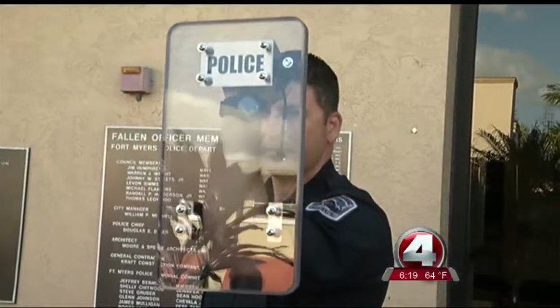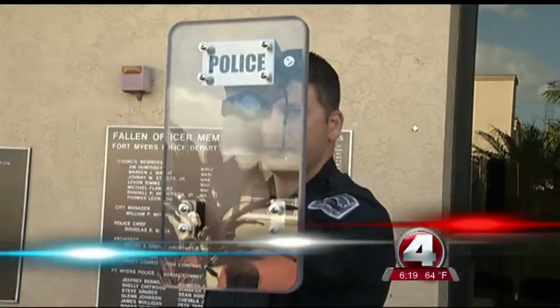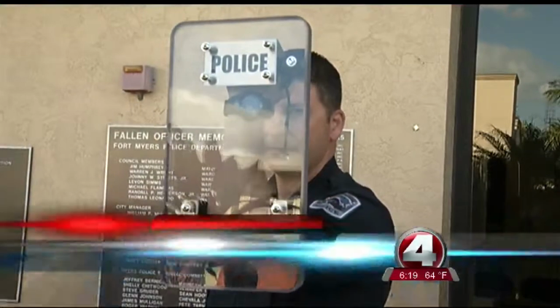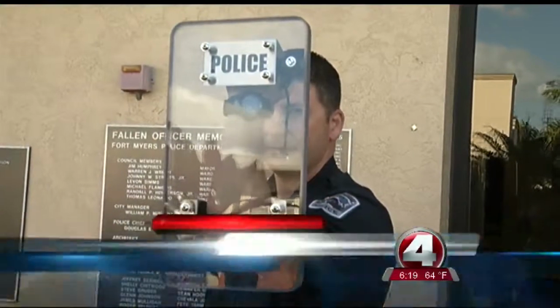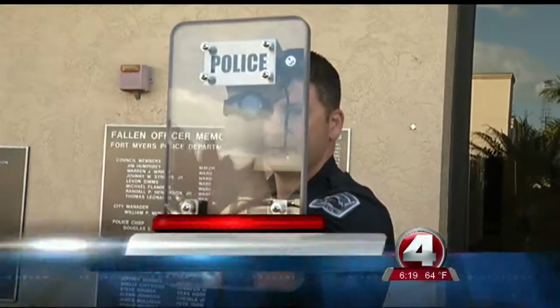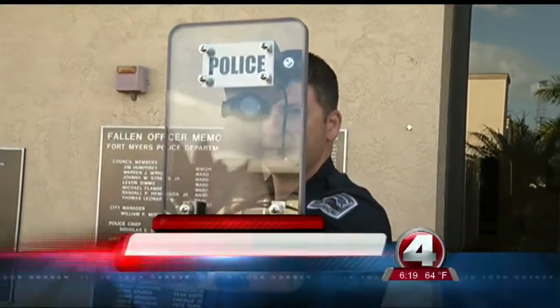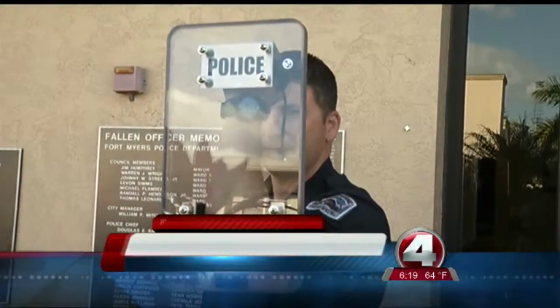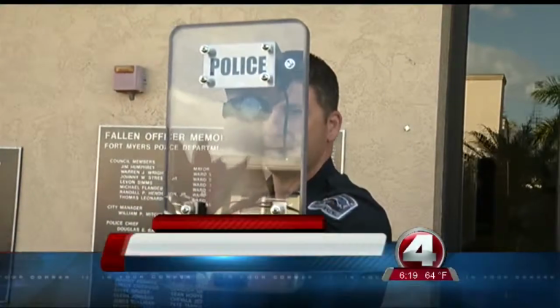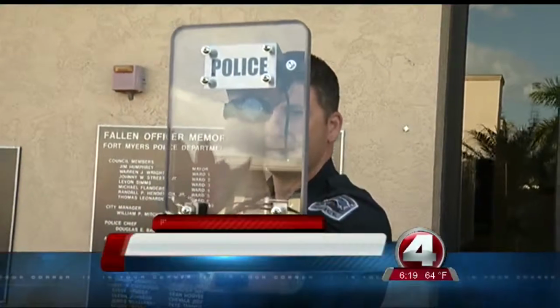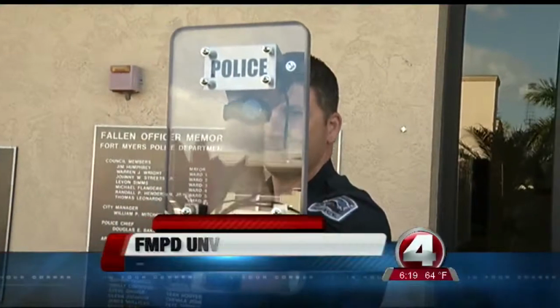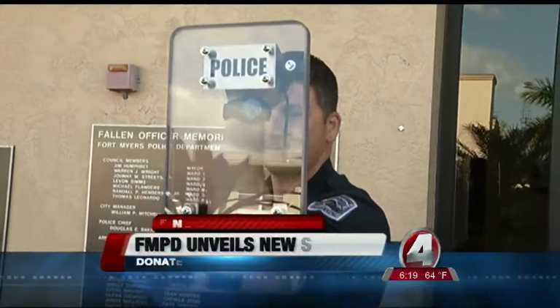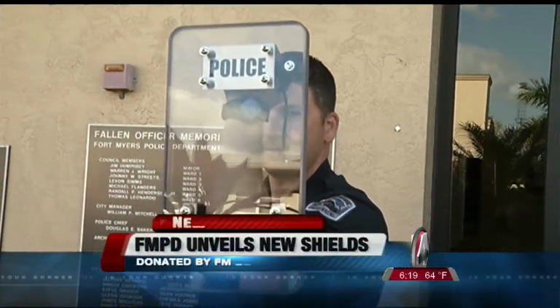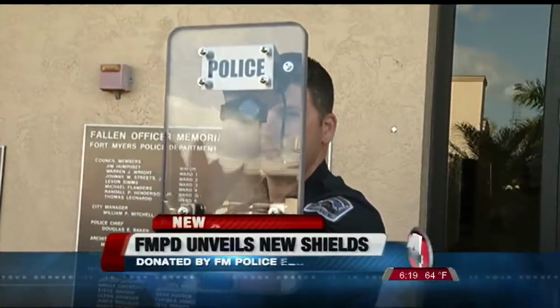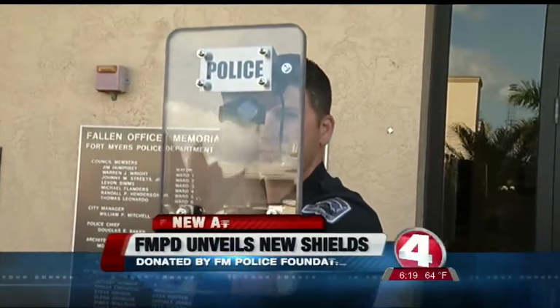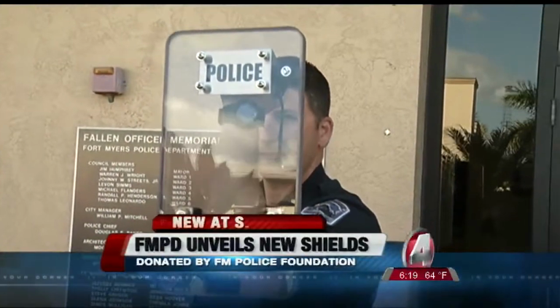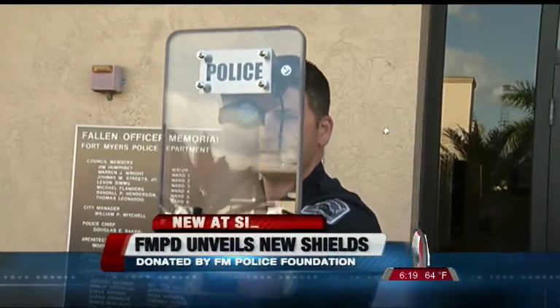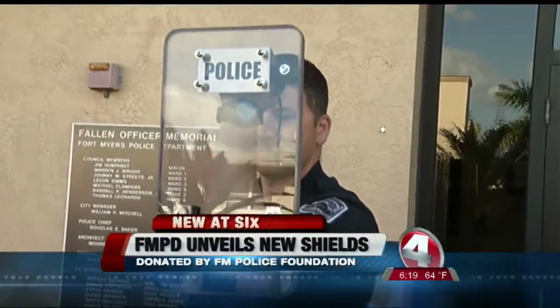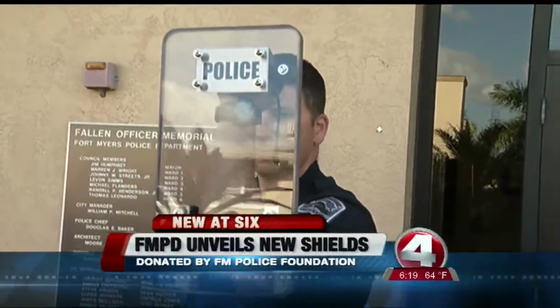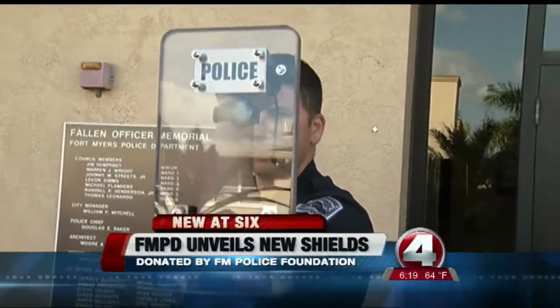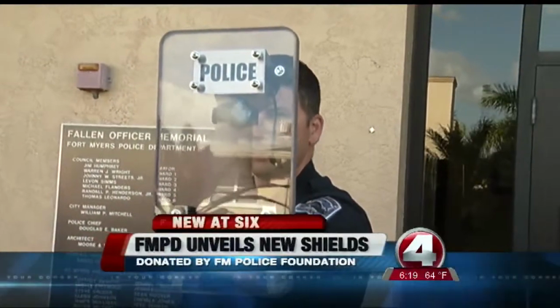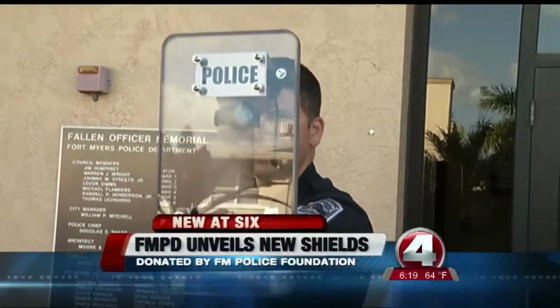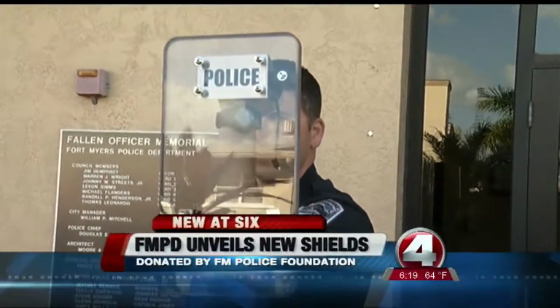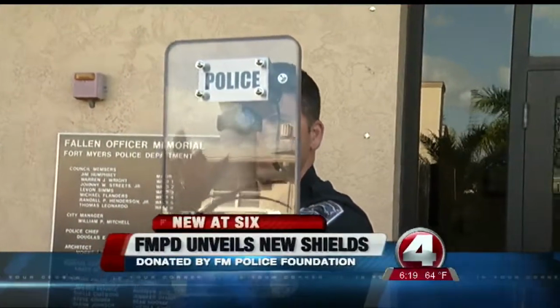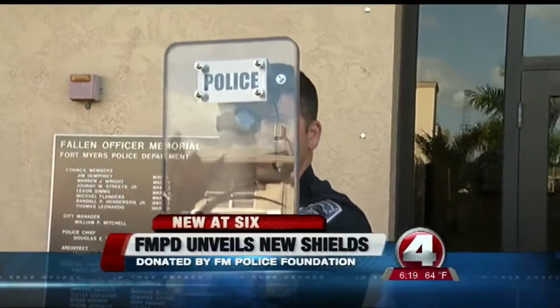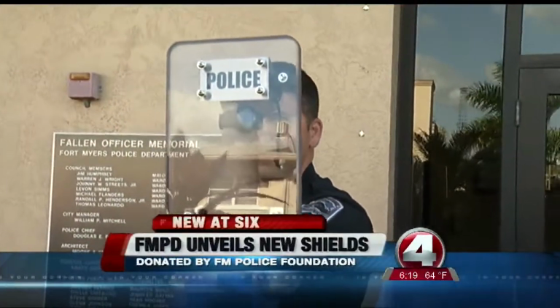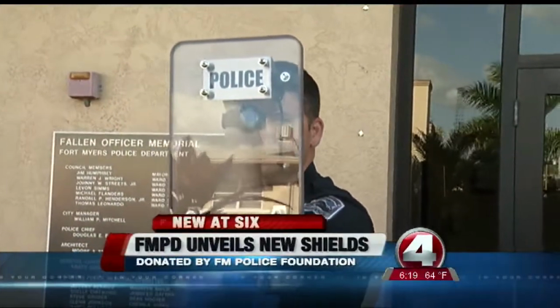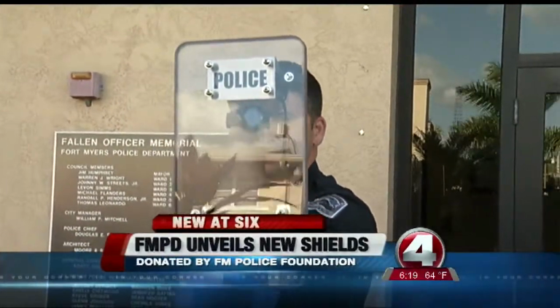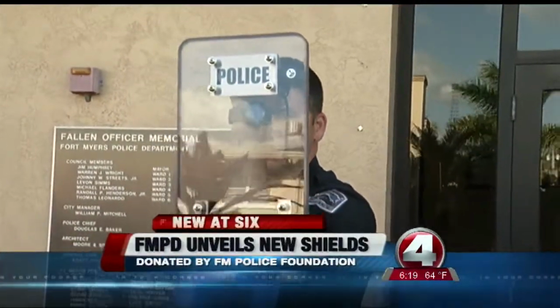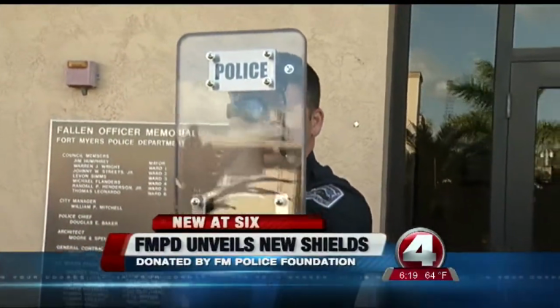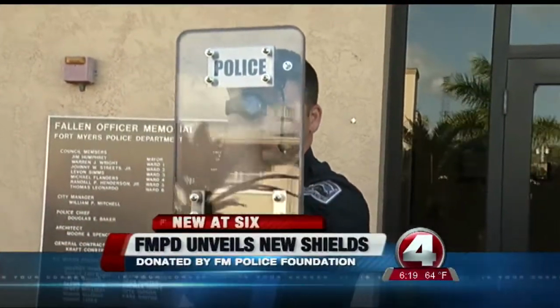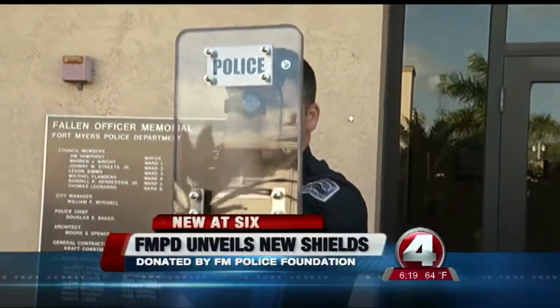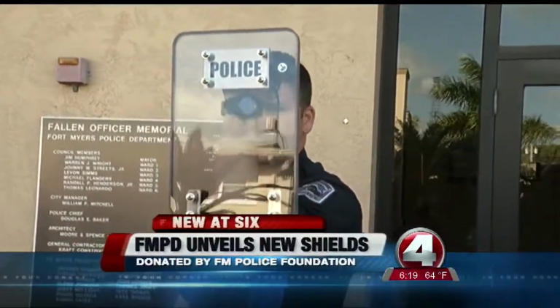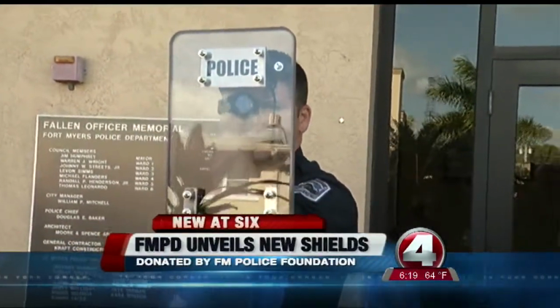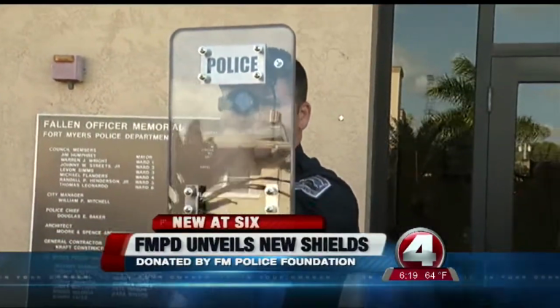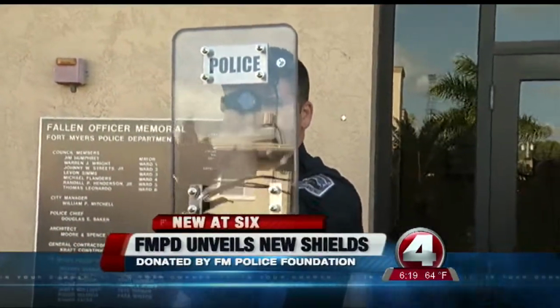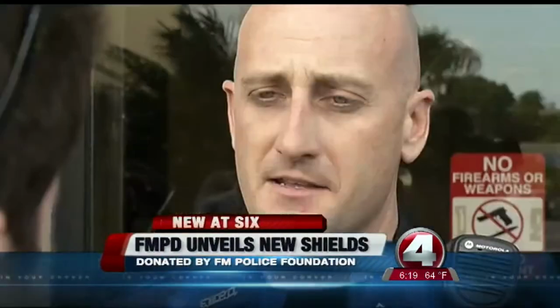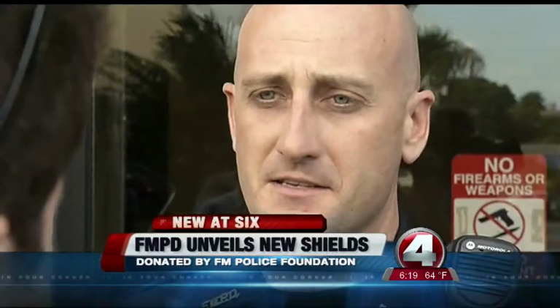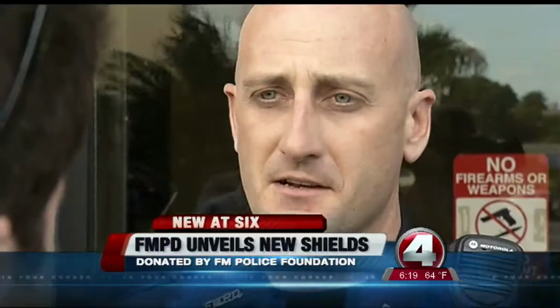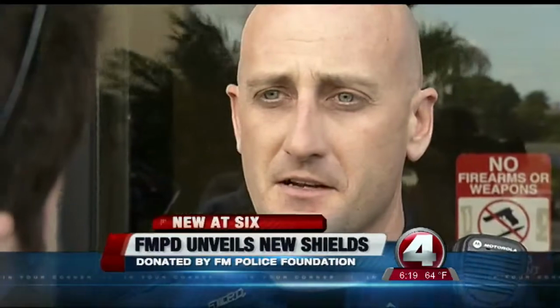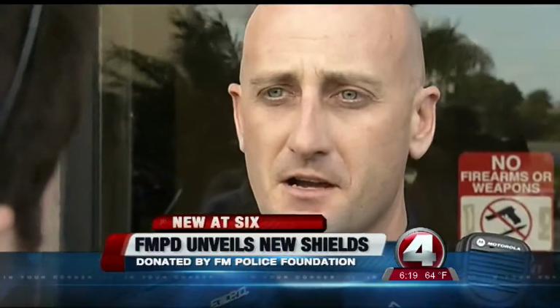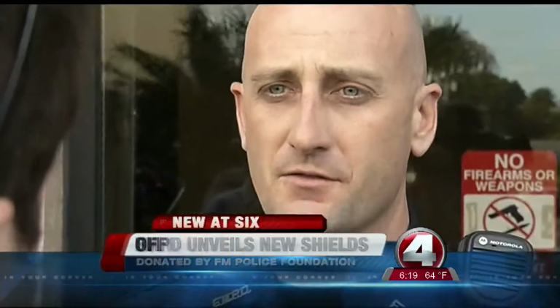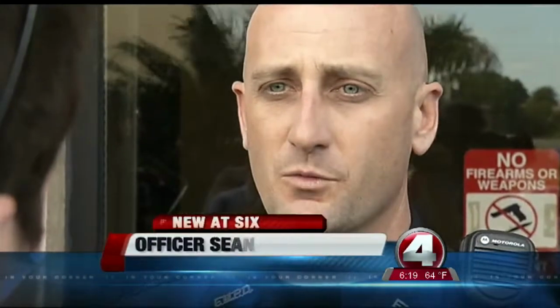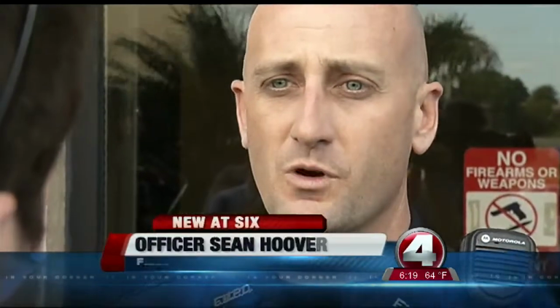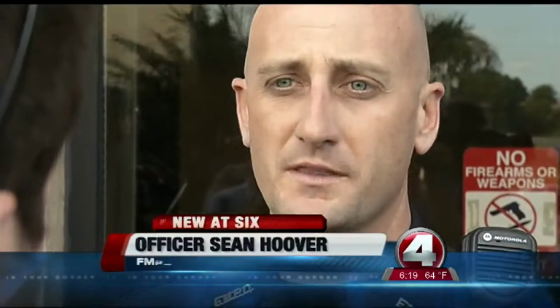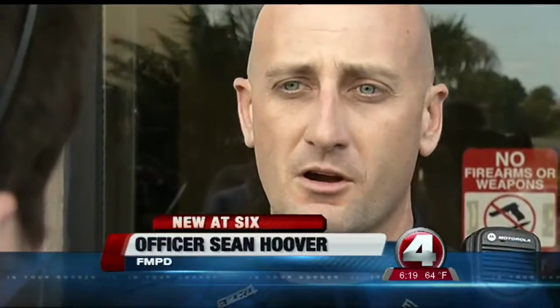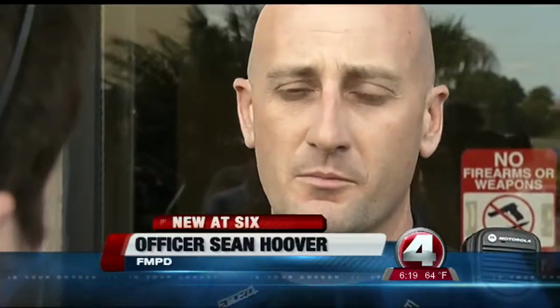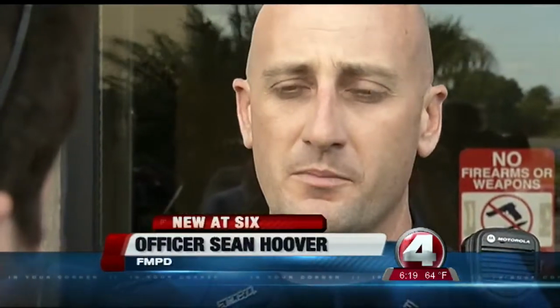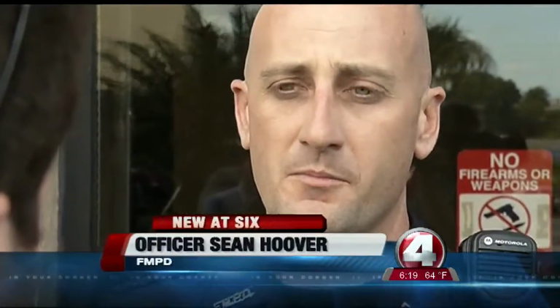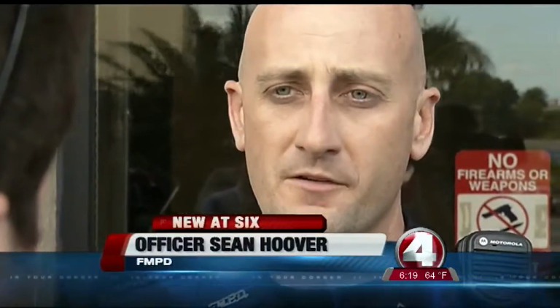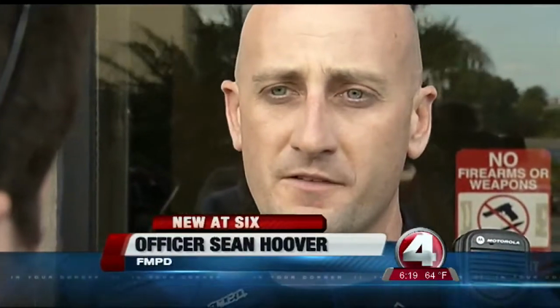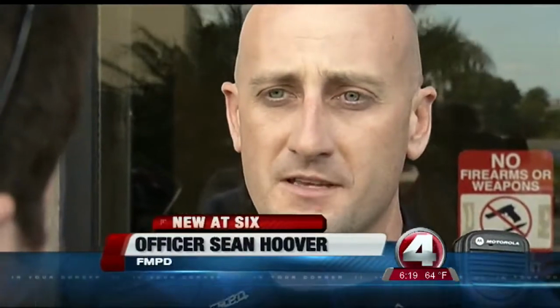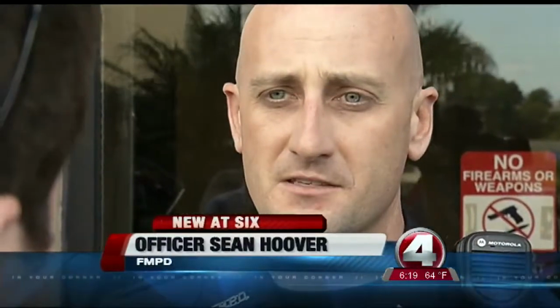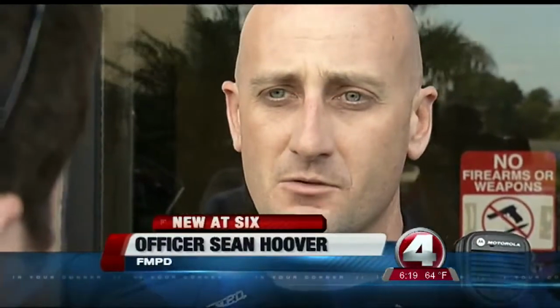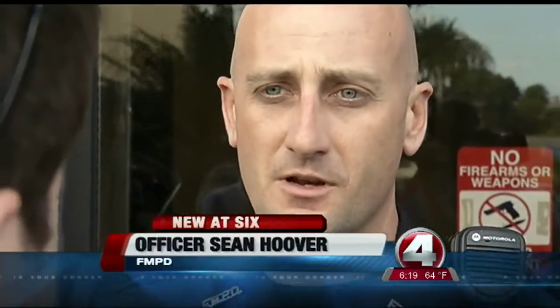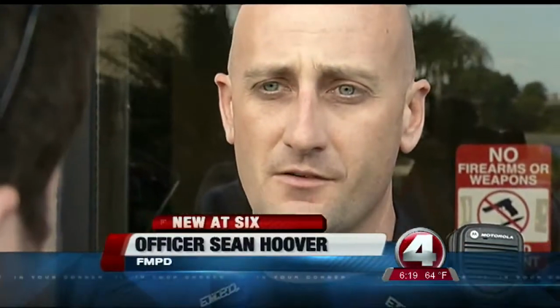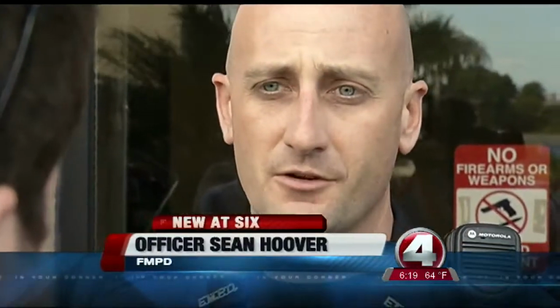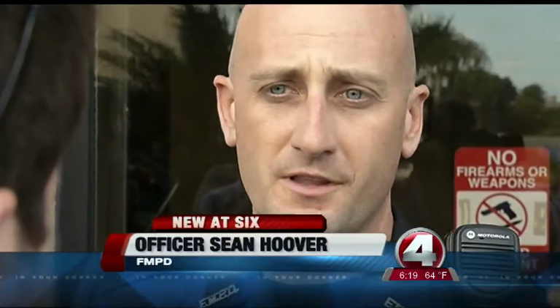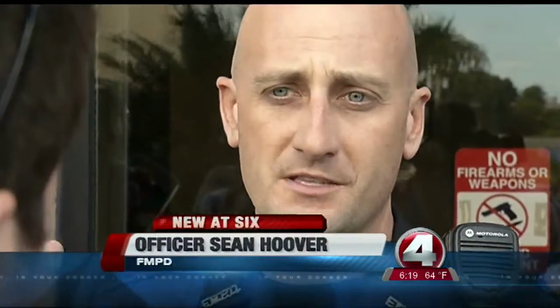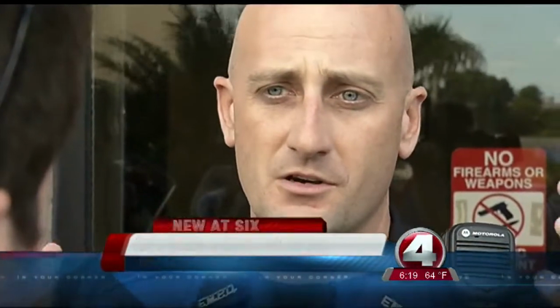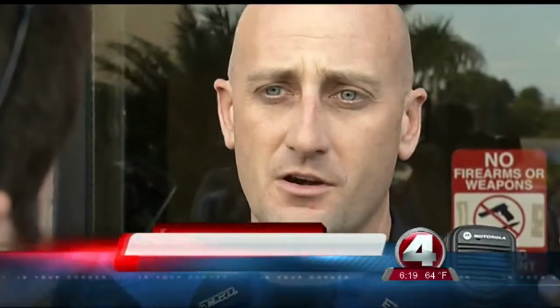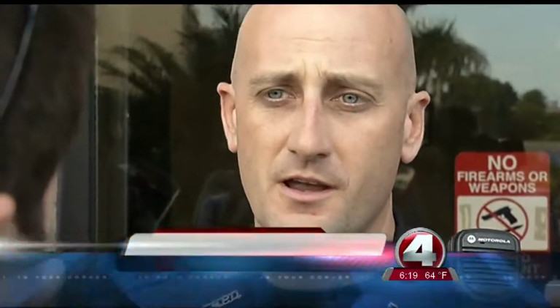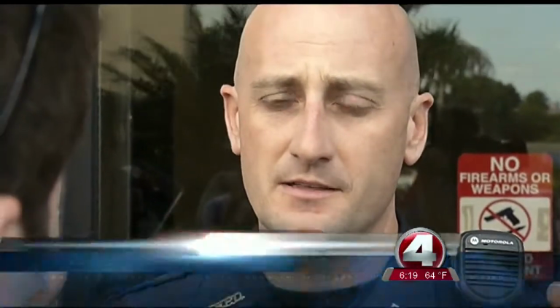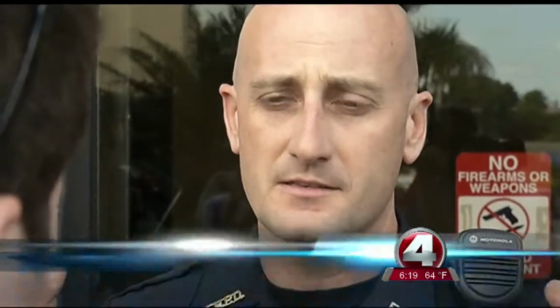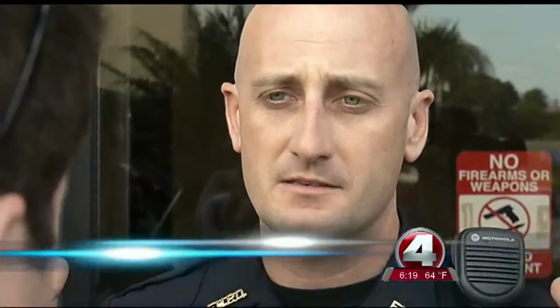Small, see-through, this shield is a lifesaver. It's going to cover what our vests don't cover, and that's our heads.